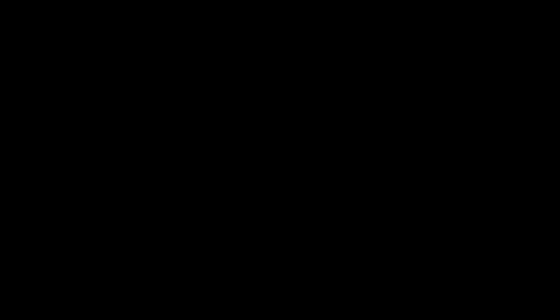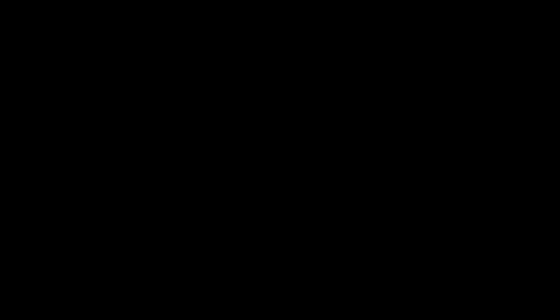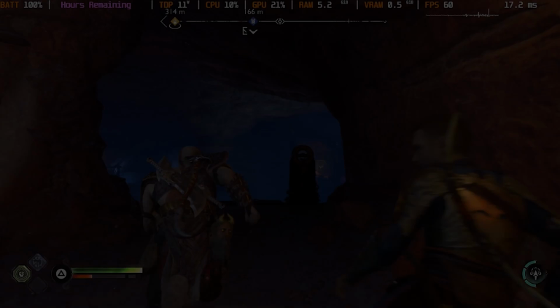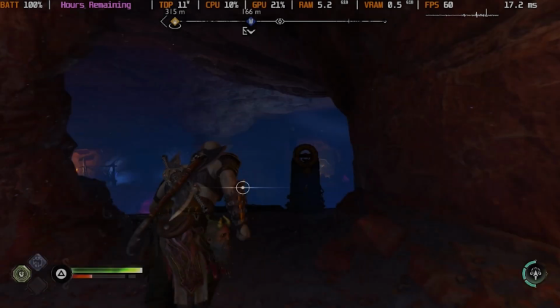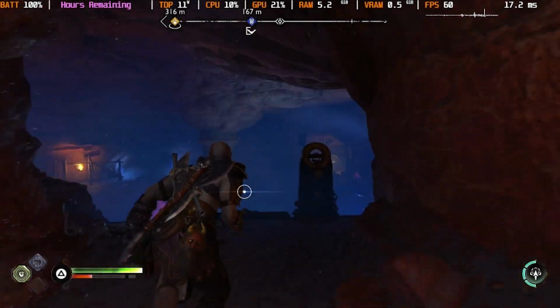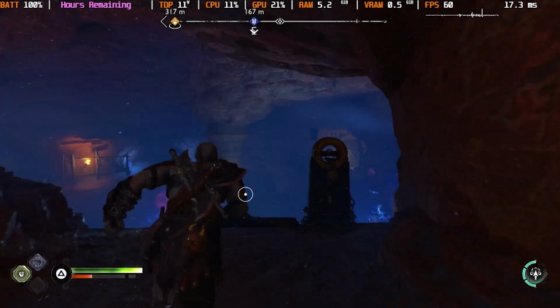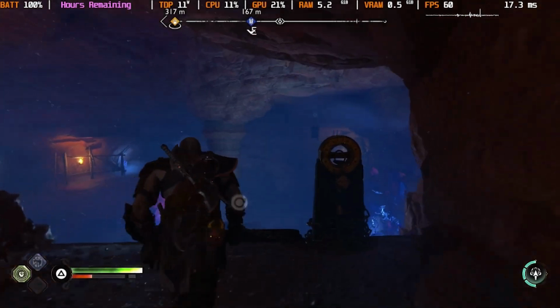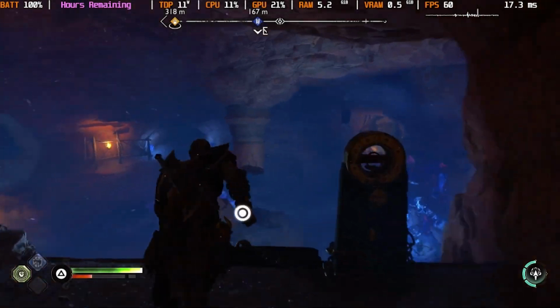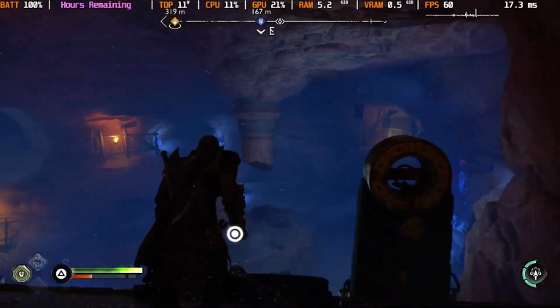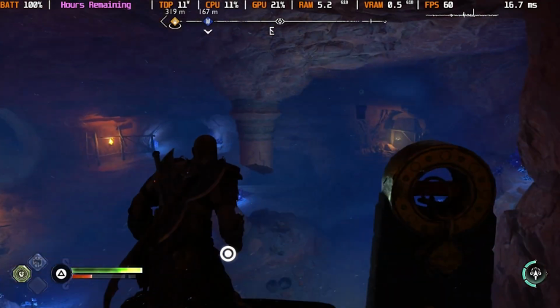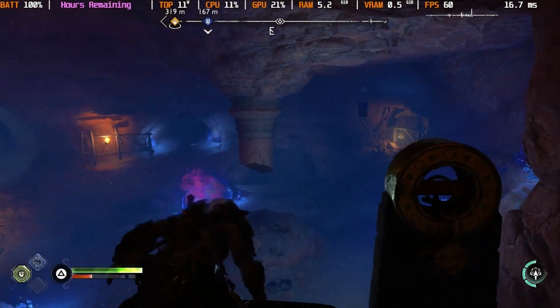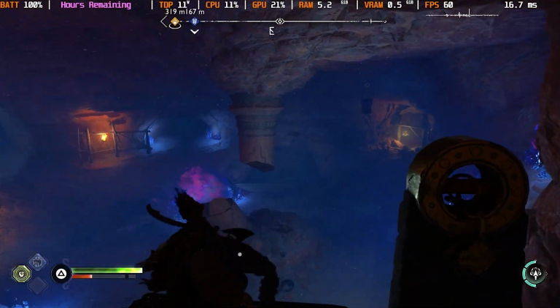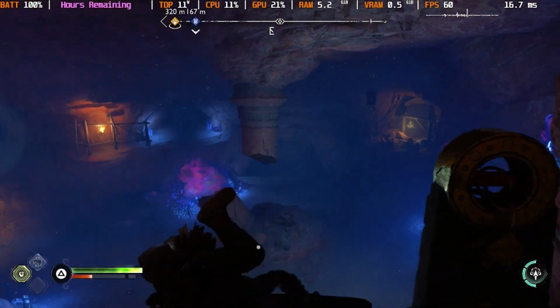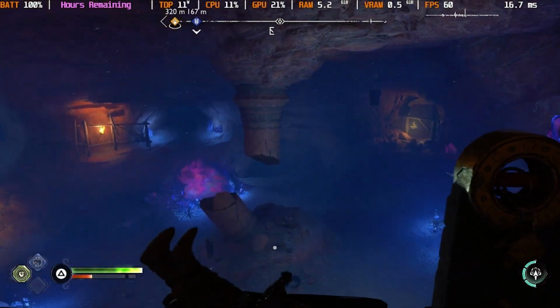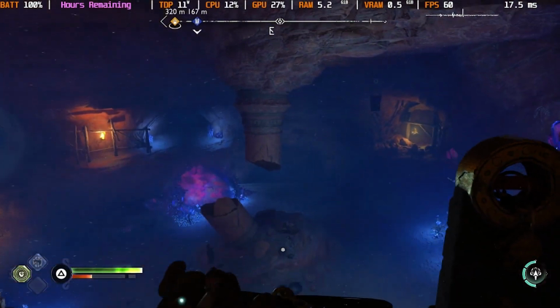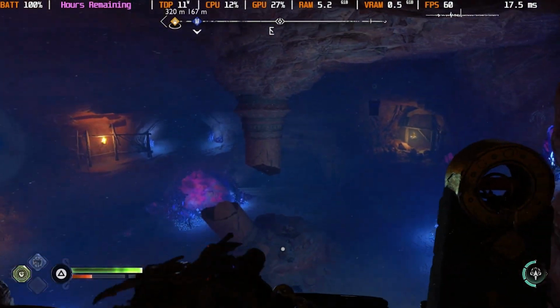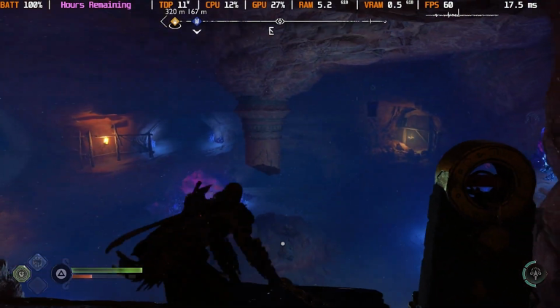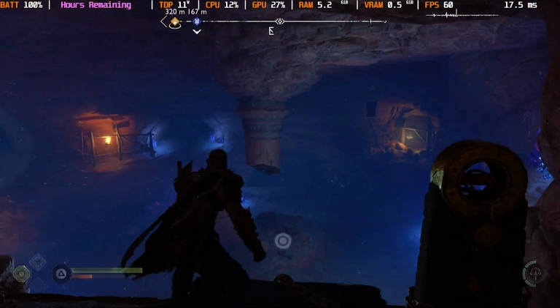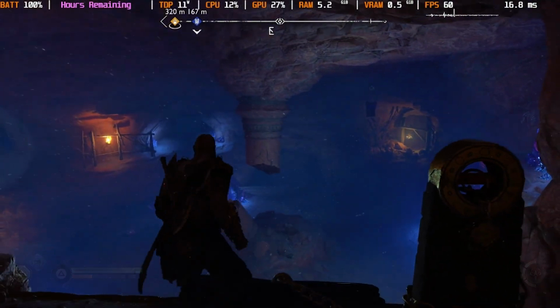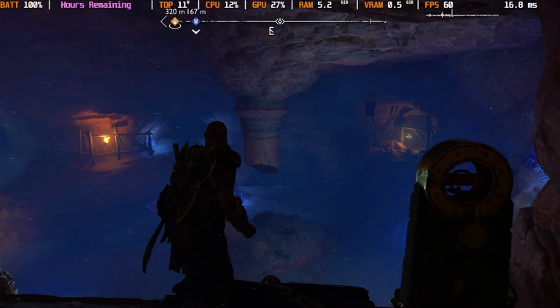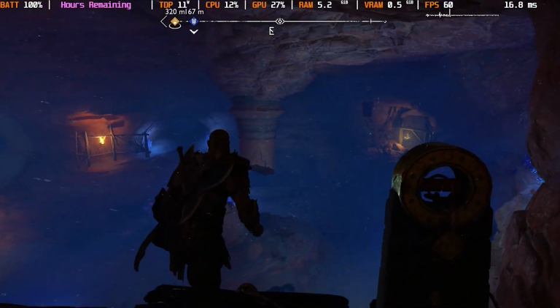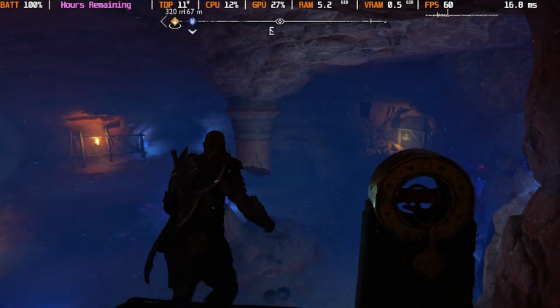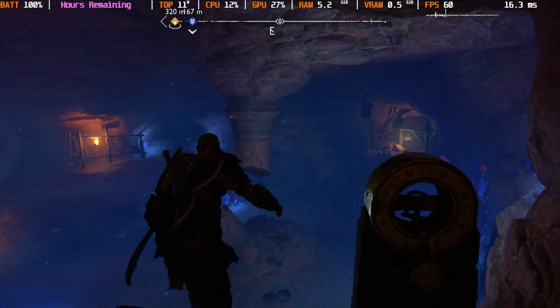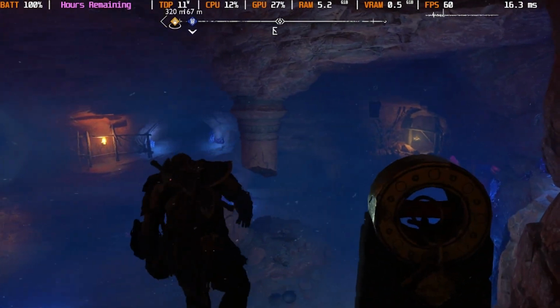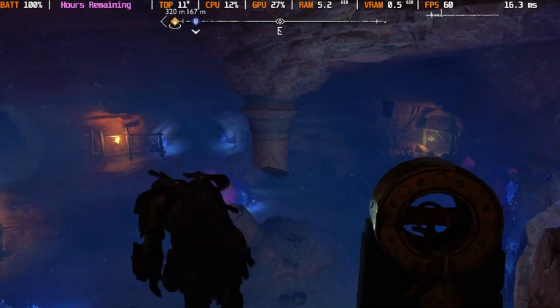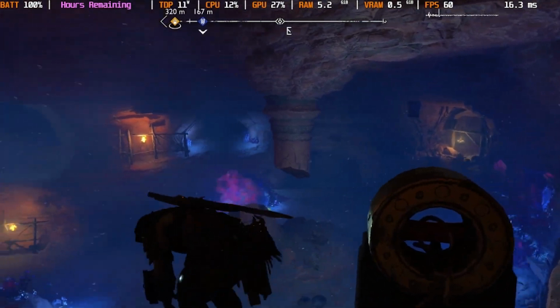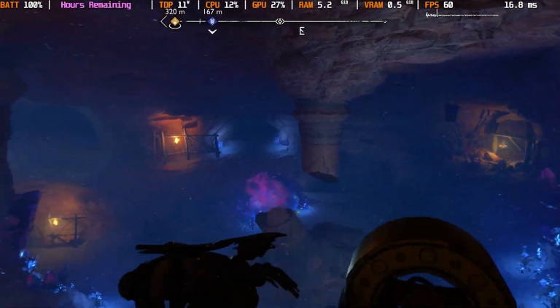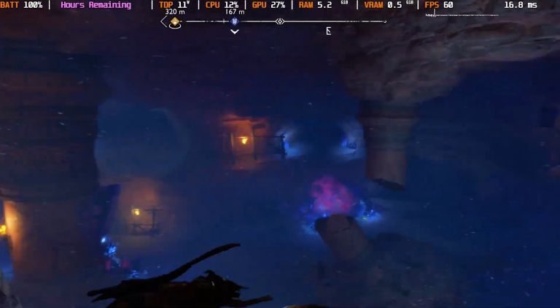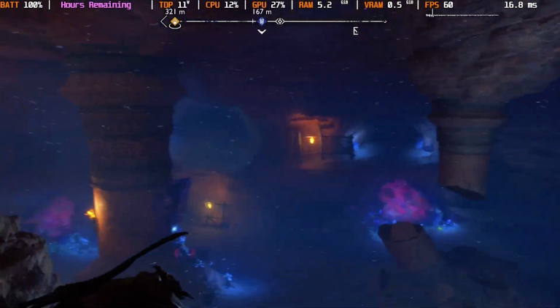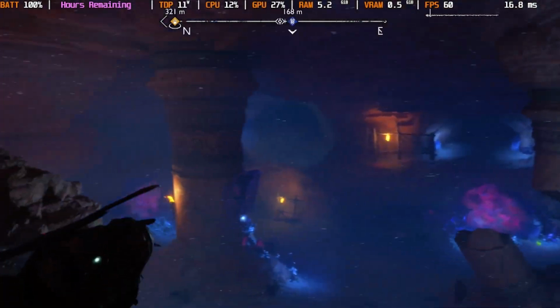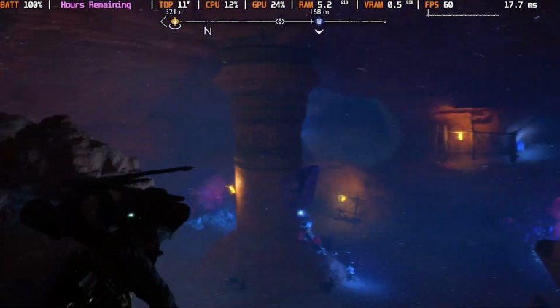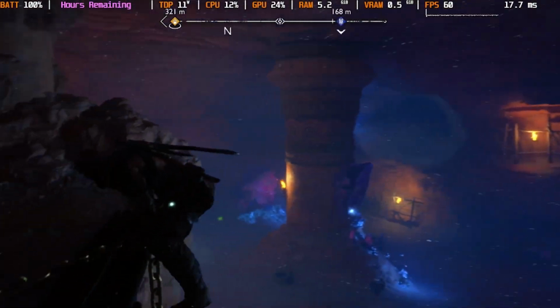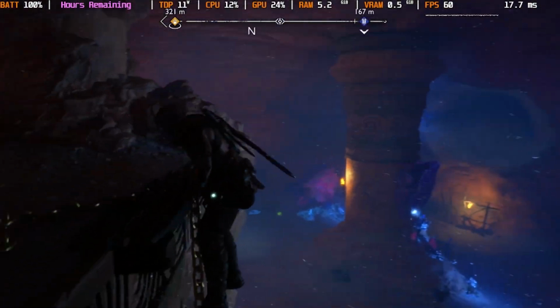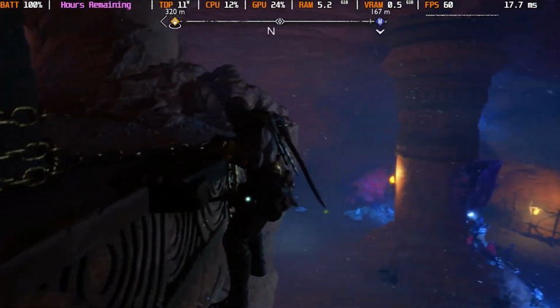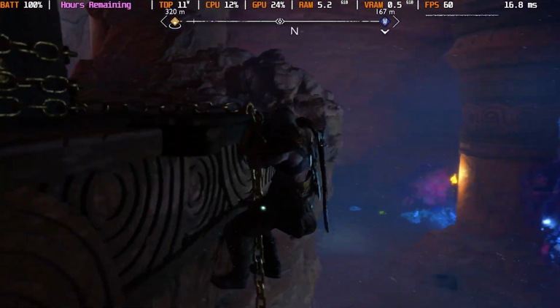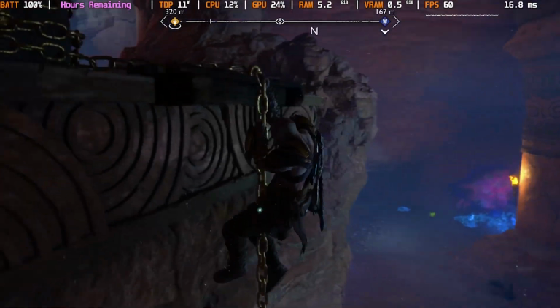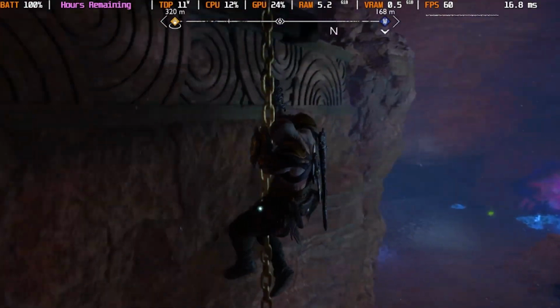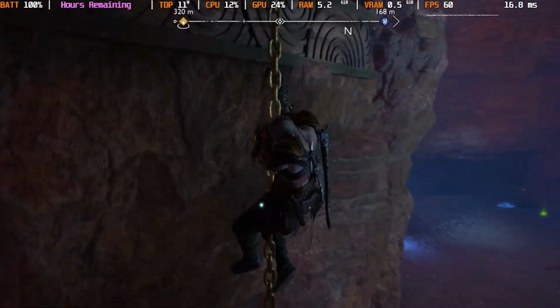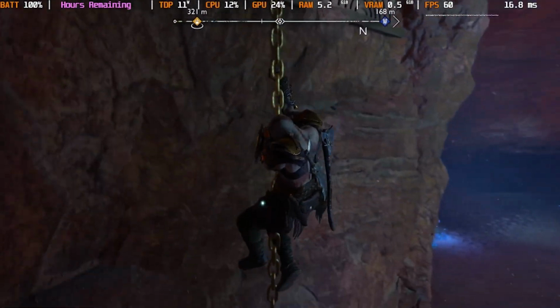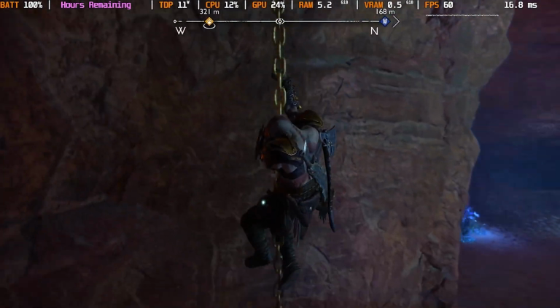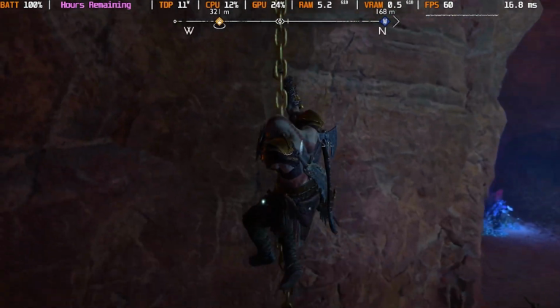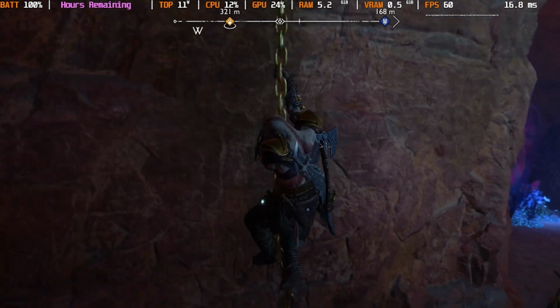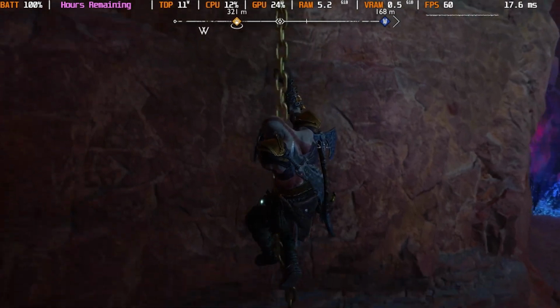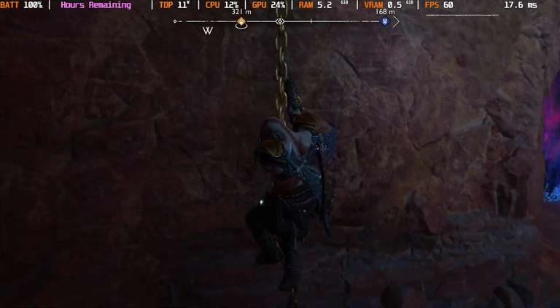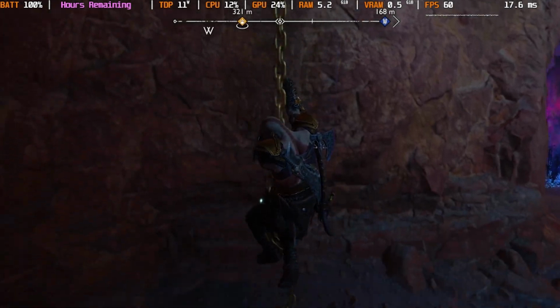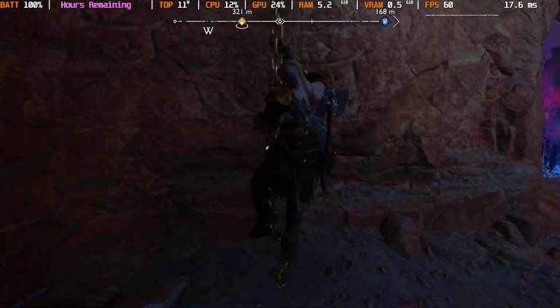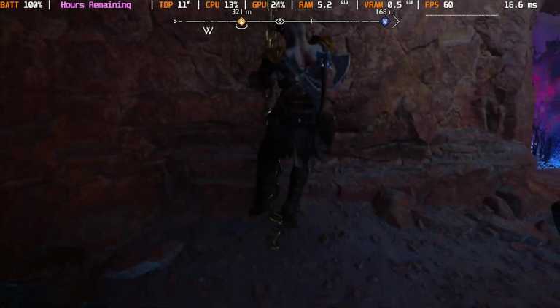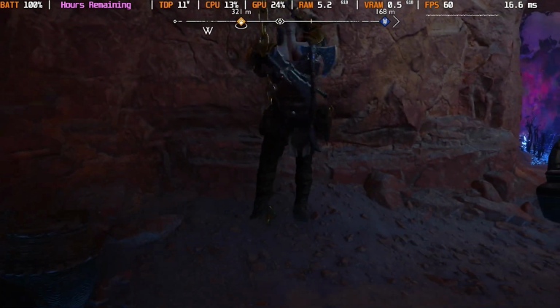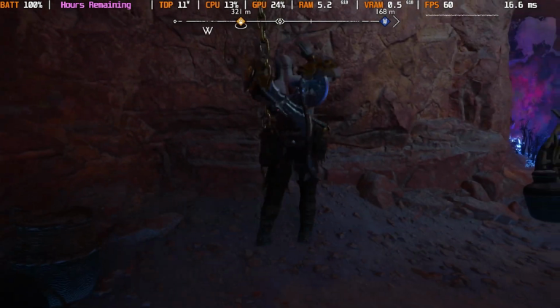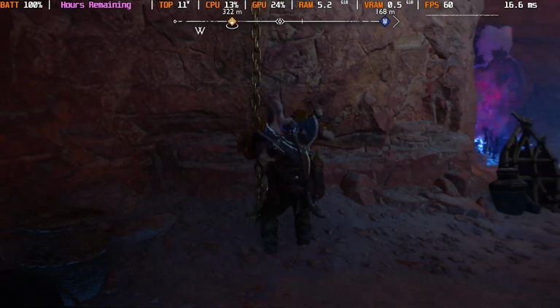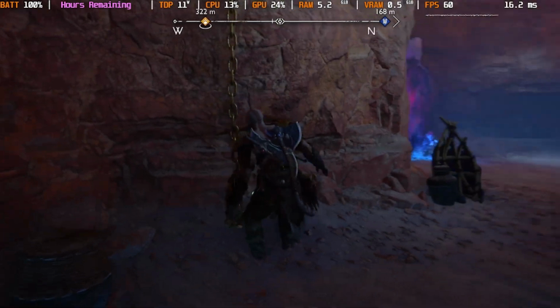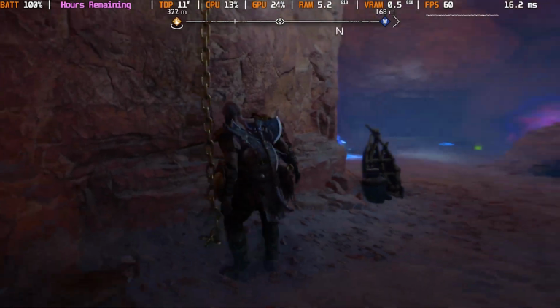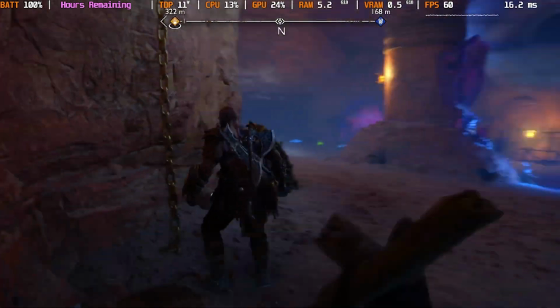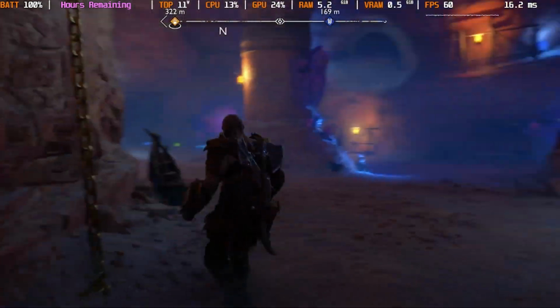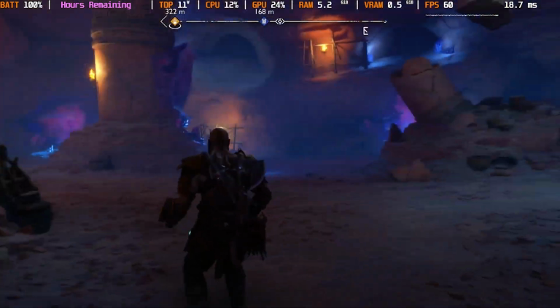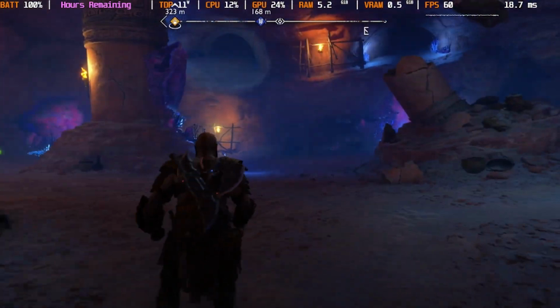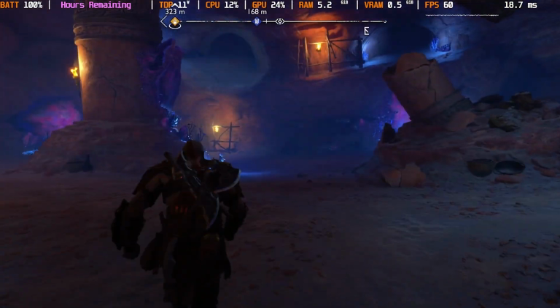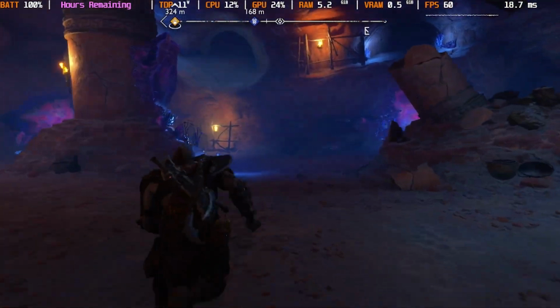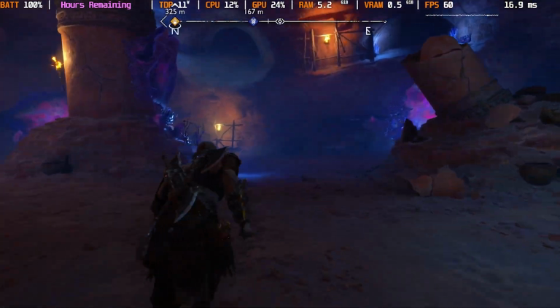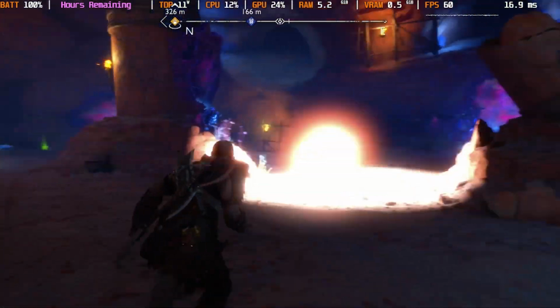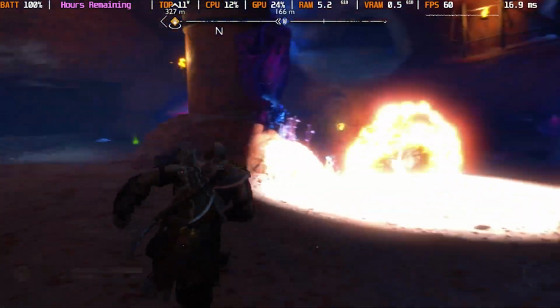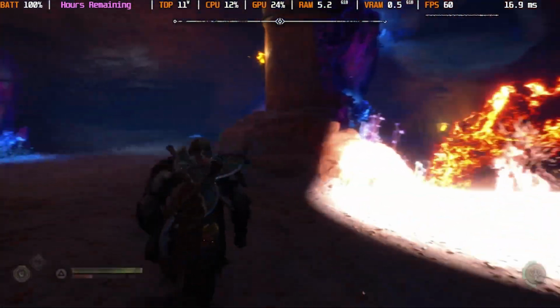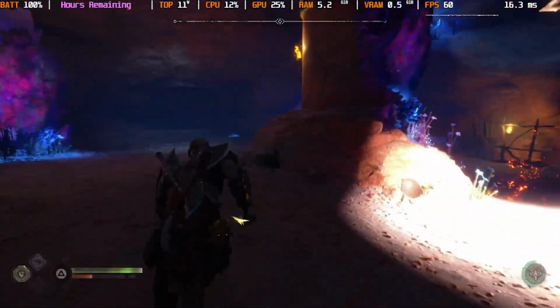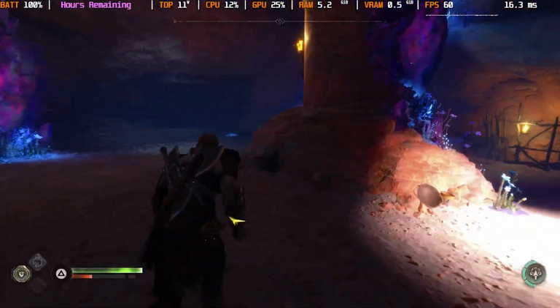What's up guys and welcome back to Overkill Gaming, your home for high-end gaming. Quick little tip video here for both the Steam Deck and the AYA Neo.